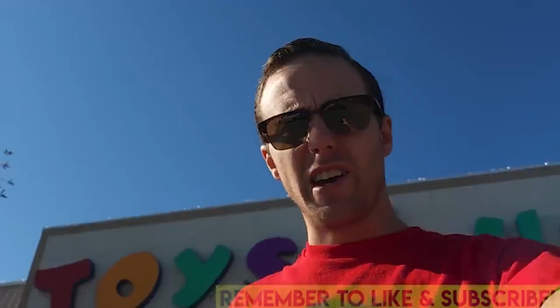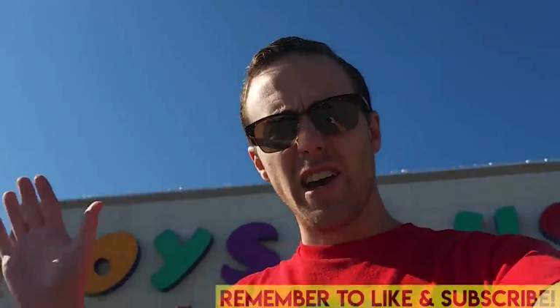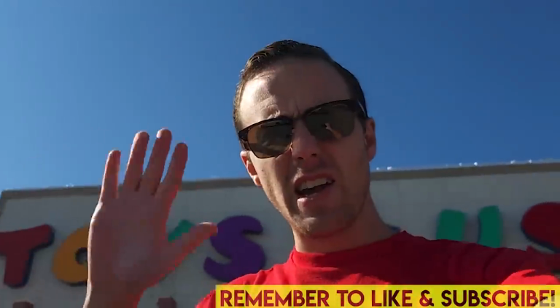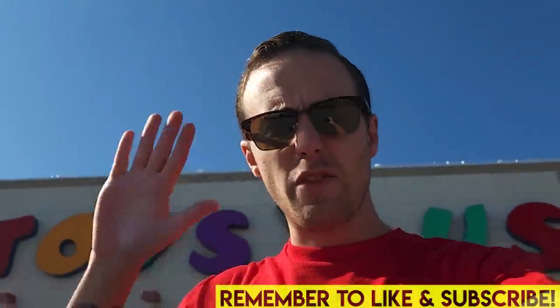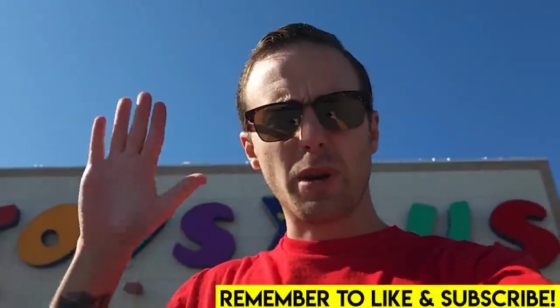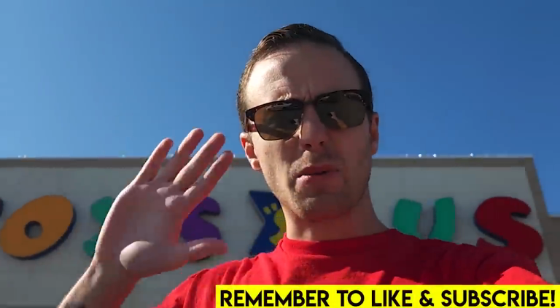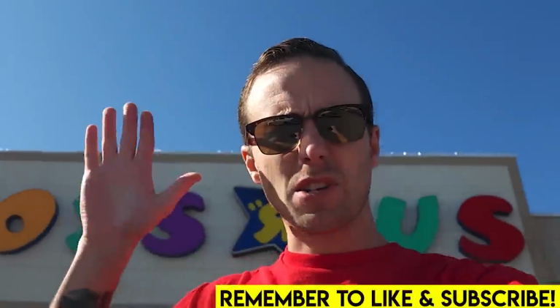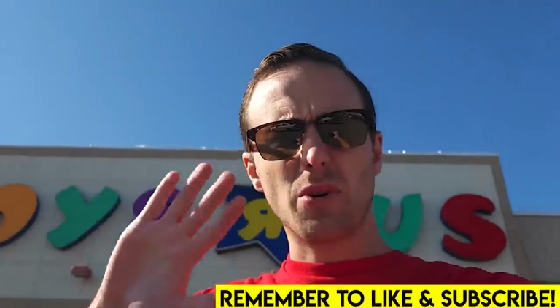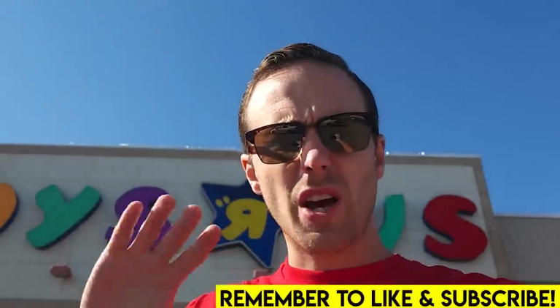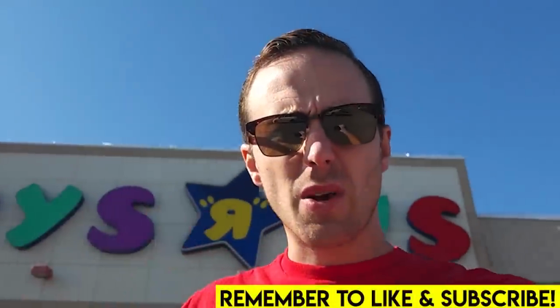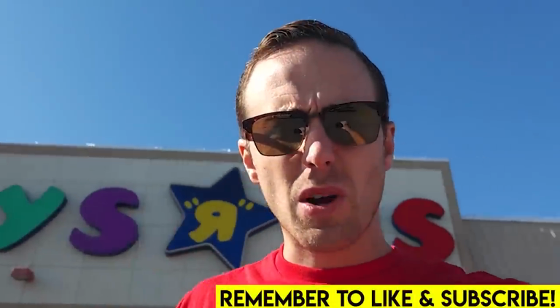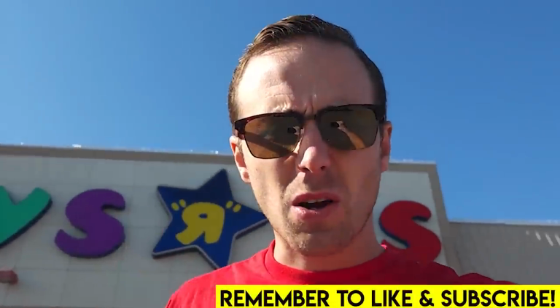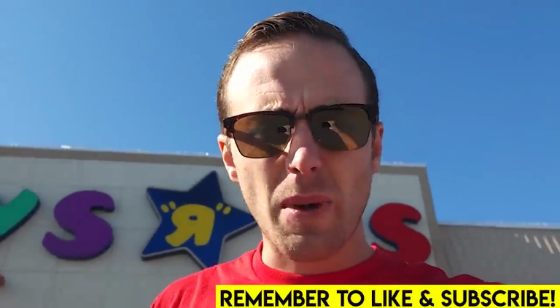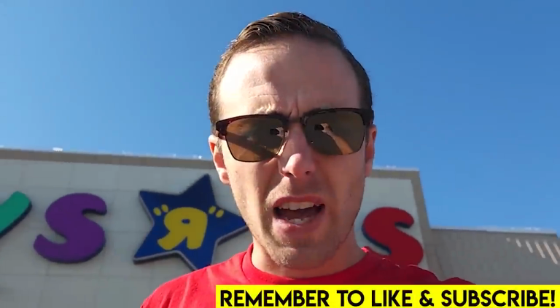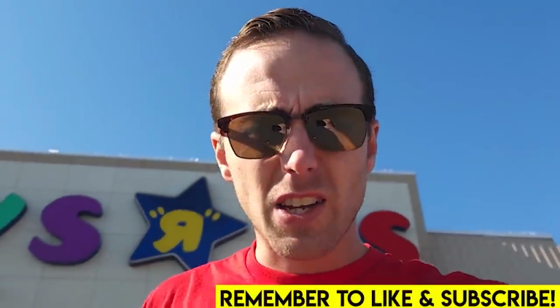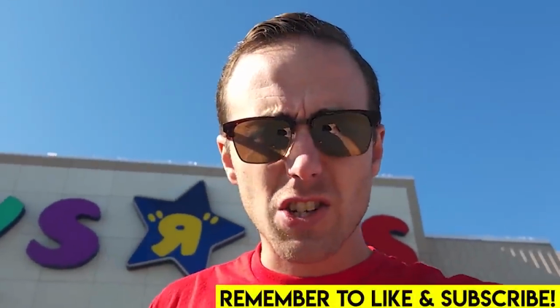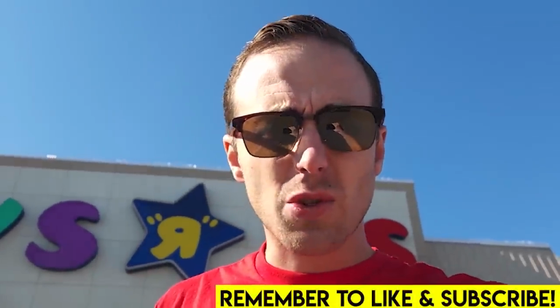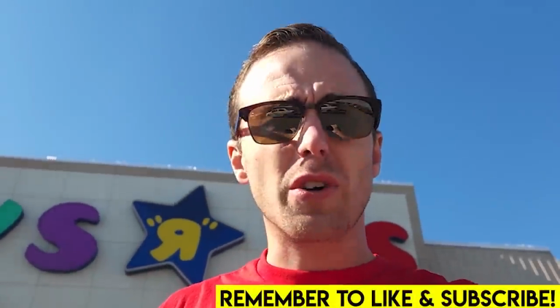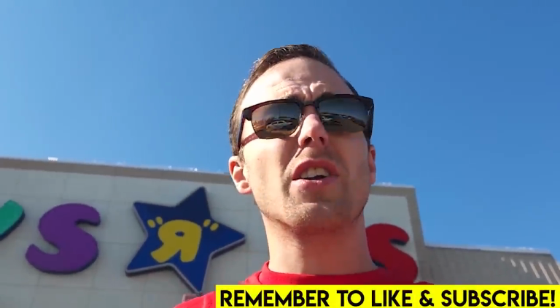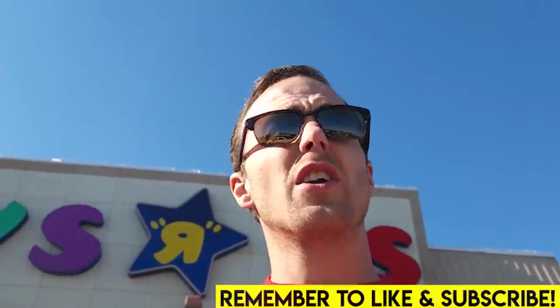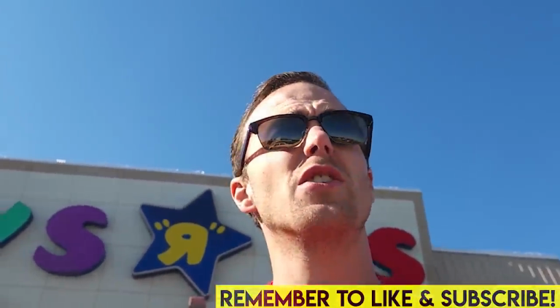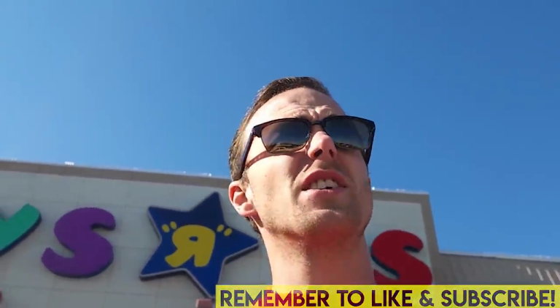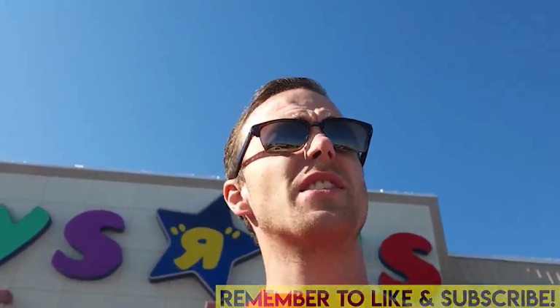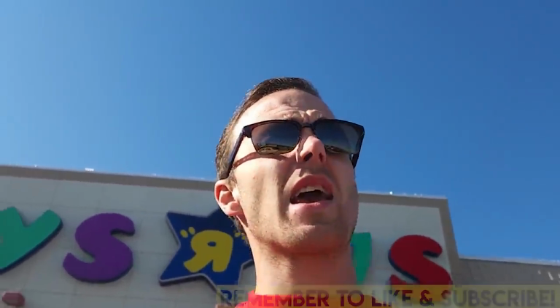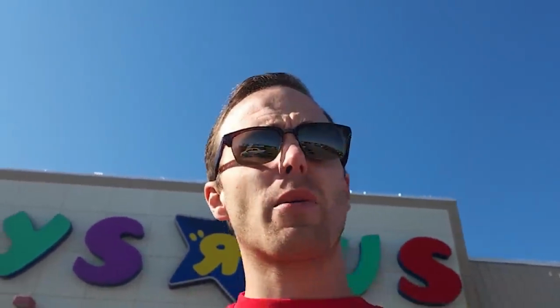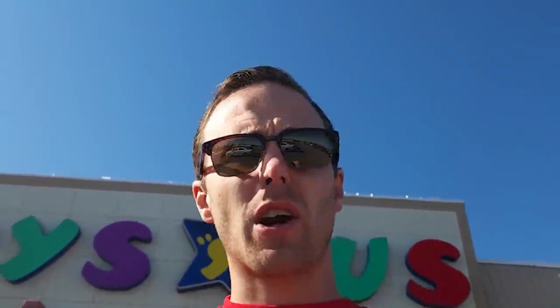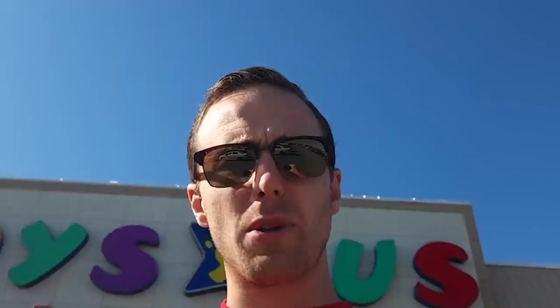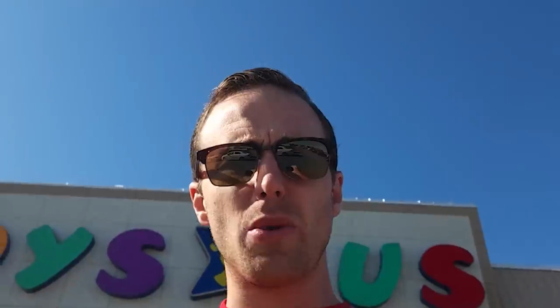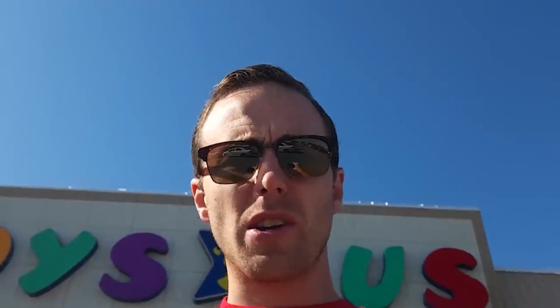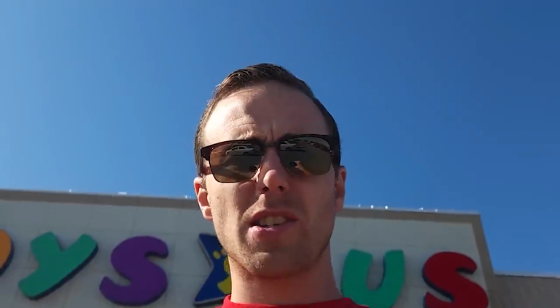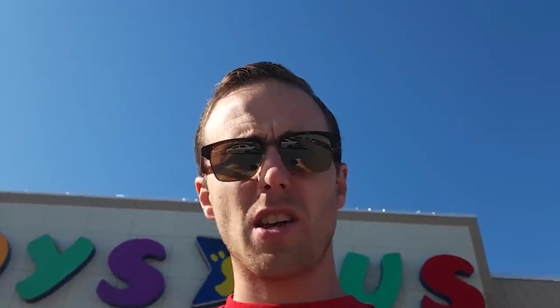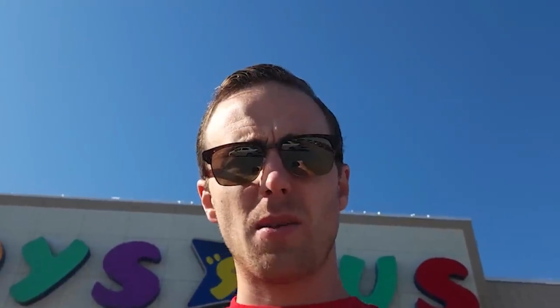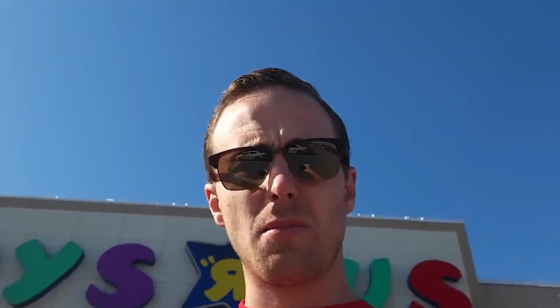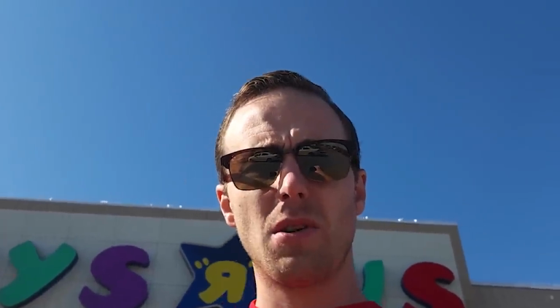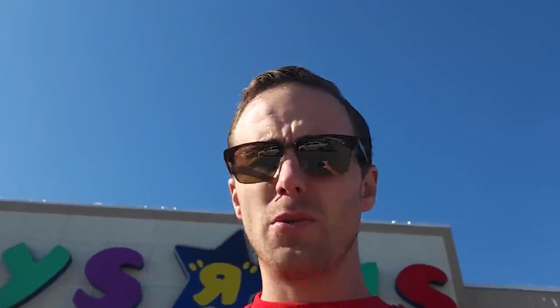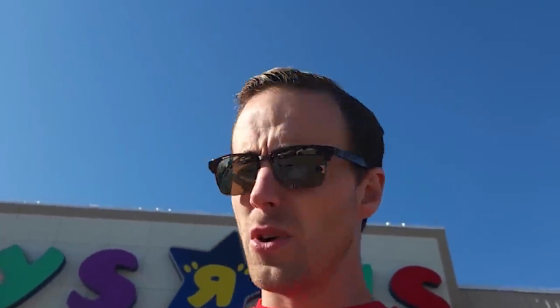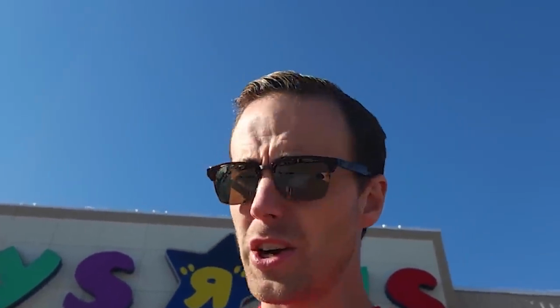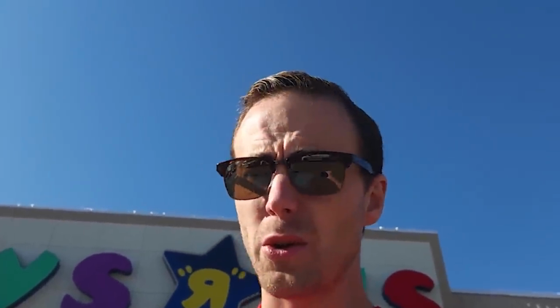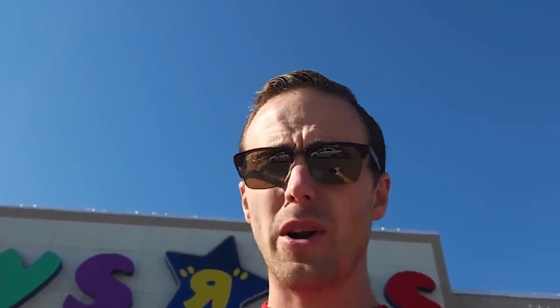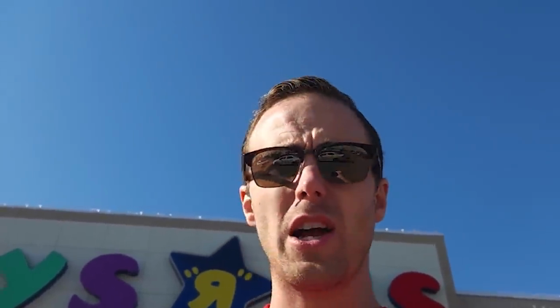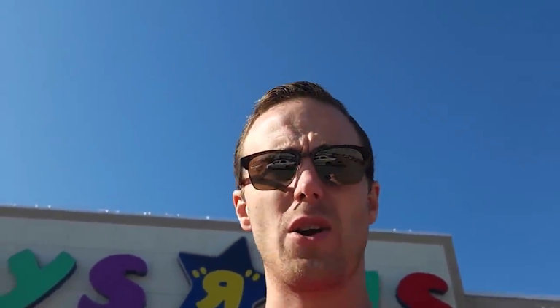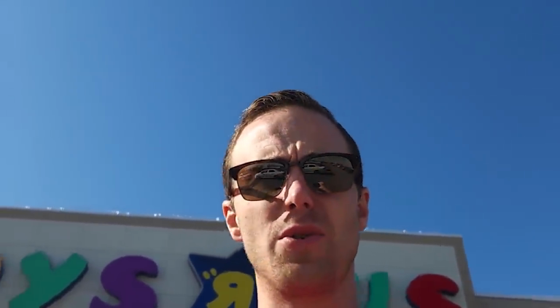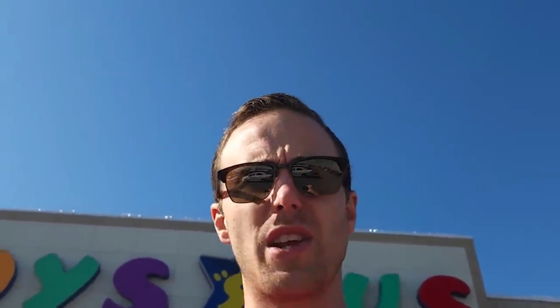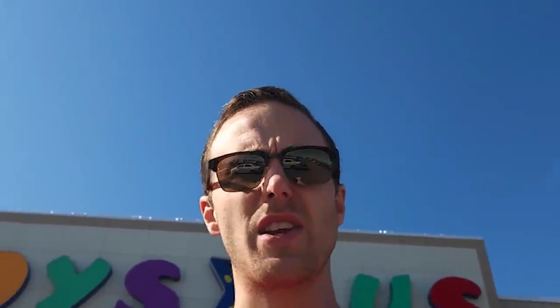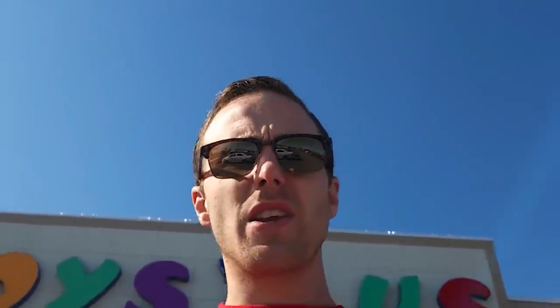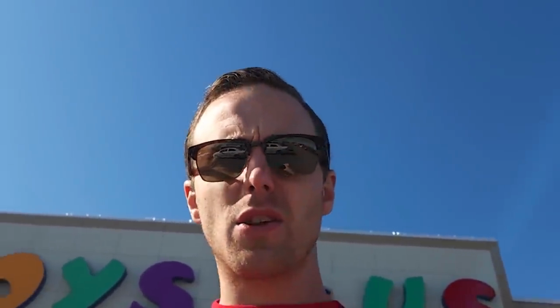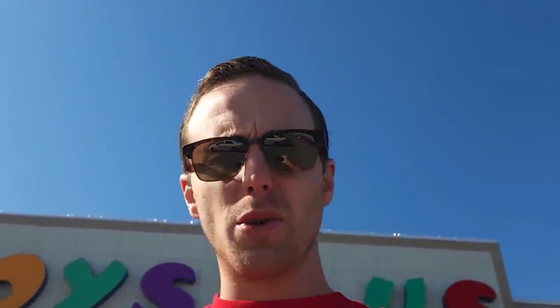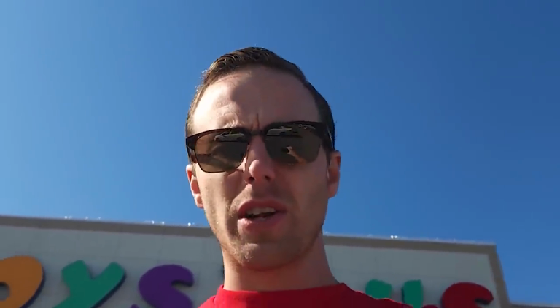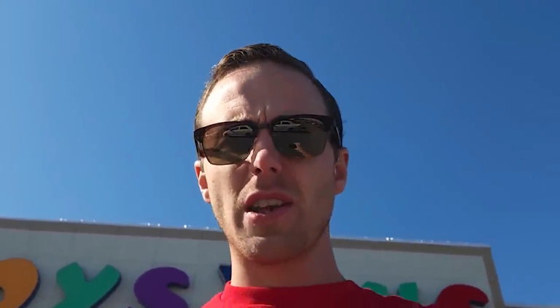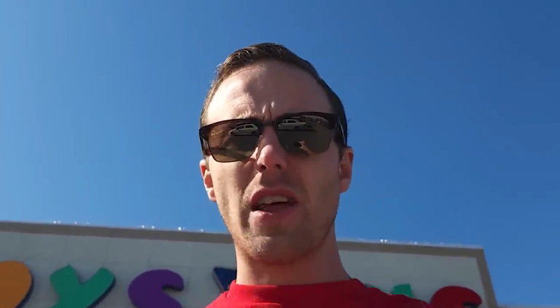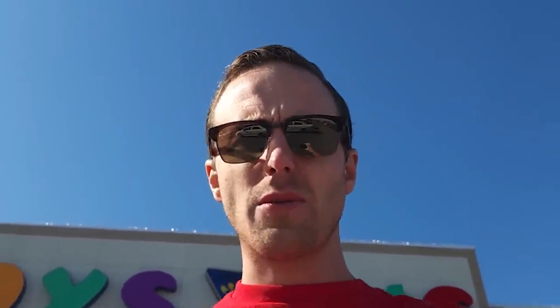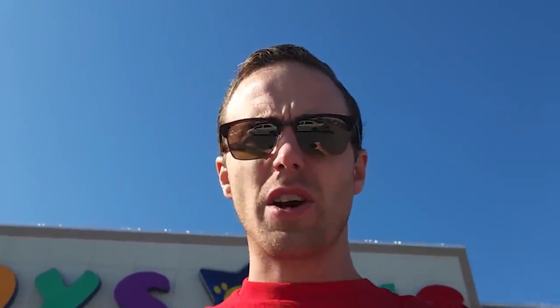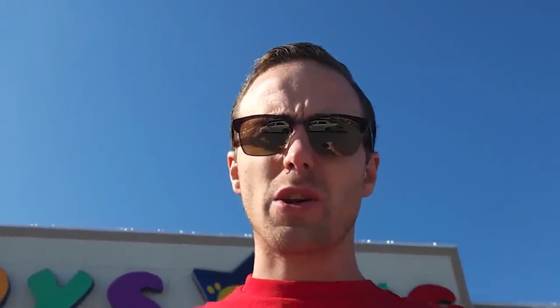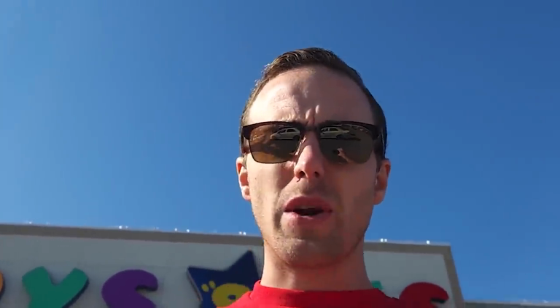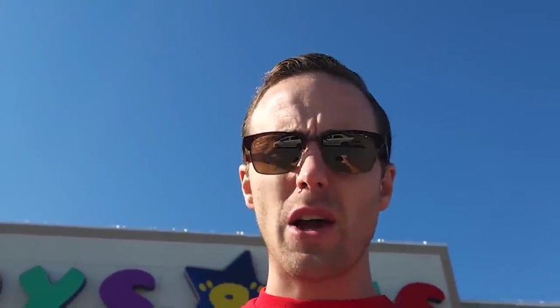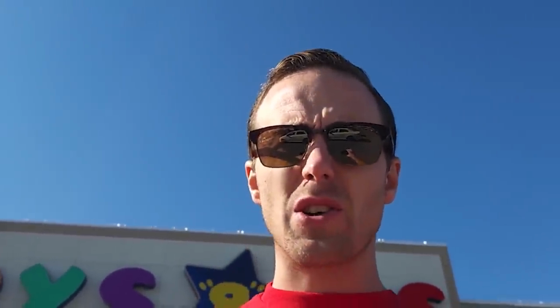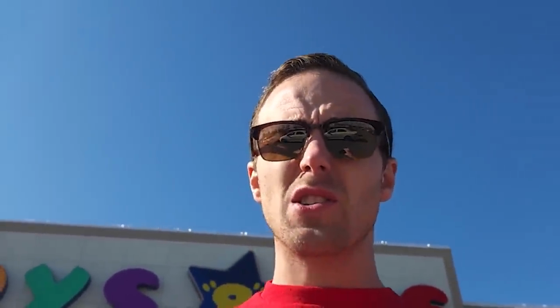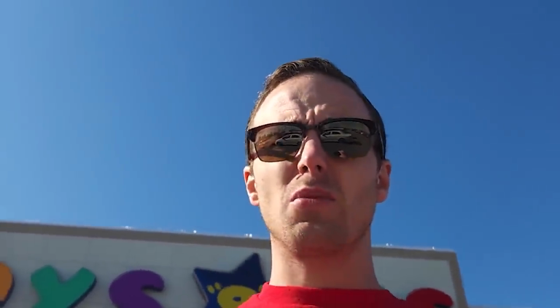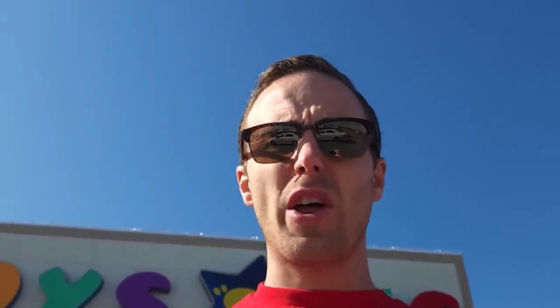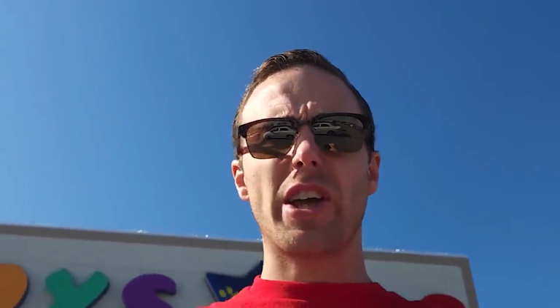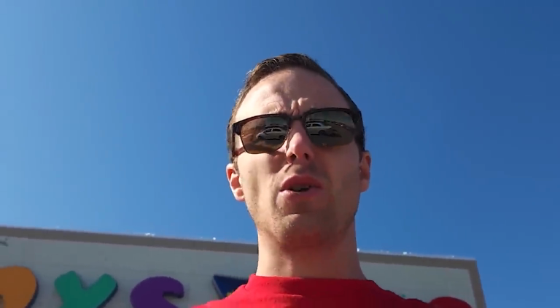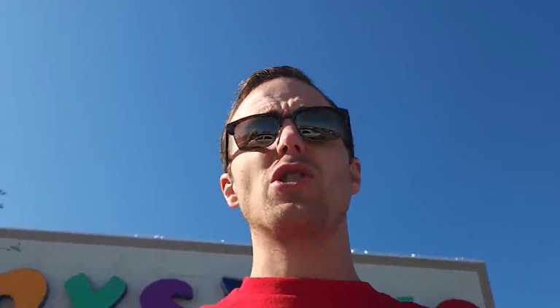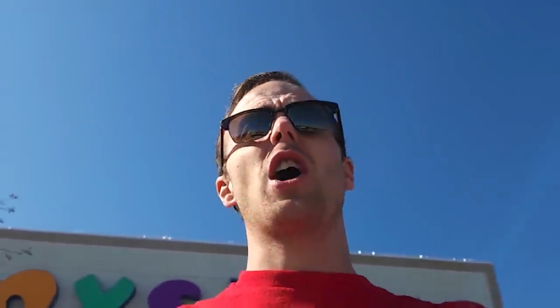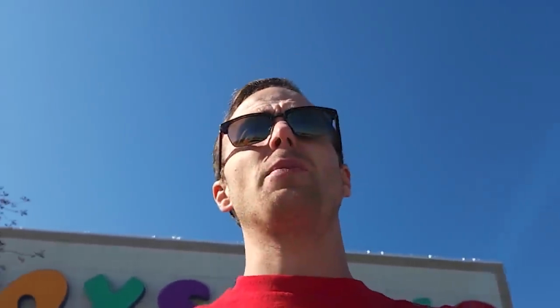Hey everybody, what's going on? Welcome back, it's Jordan here. Today we're going to be doing some running around, and included in that running around is some Lego shopping.